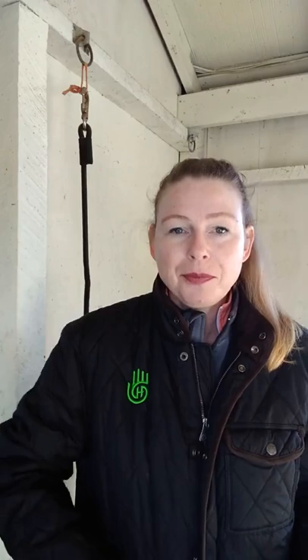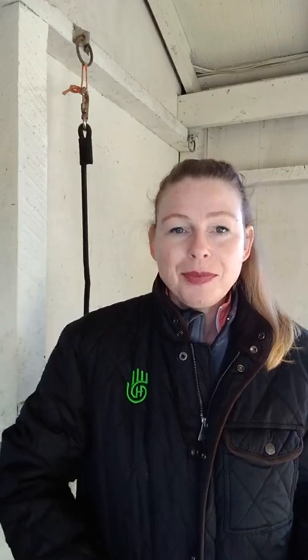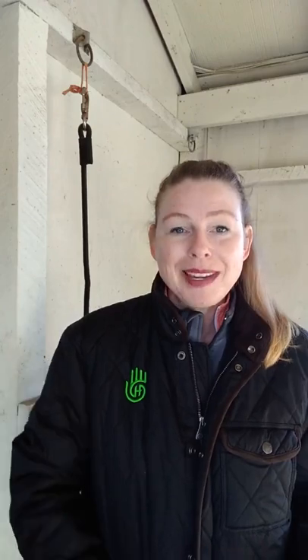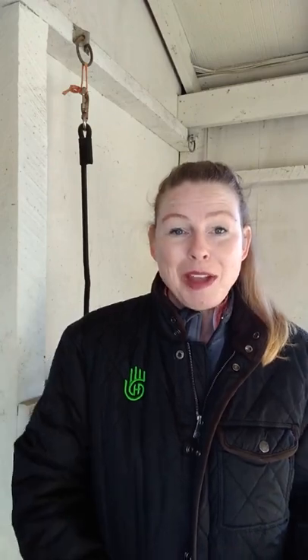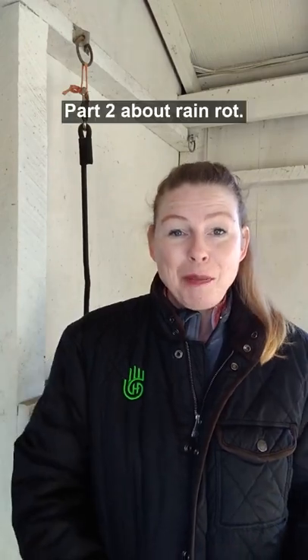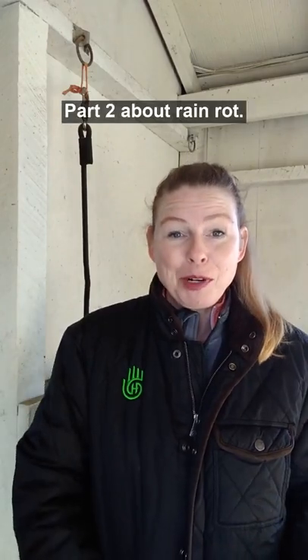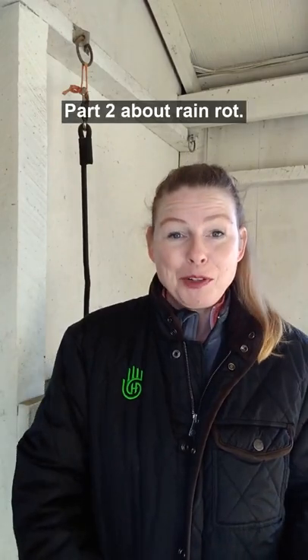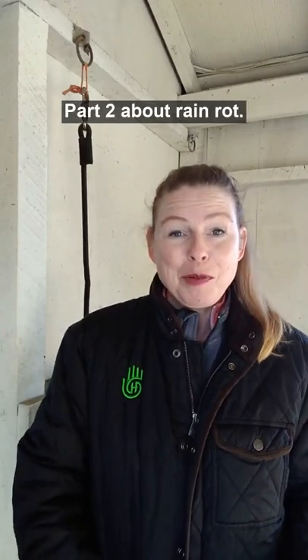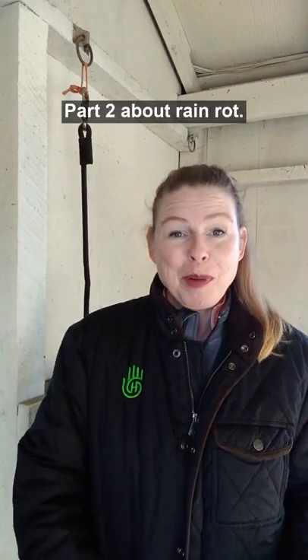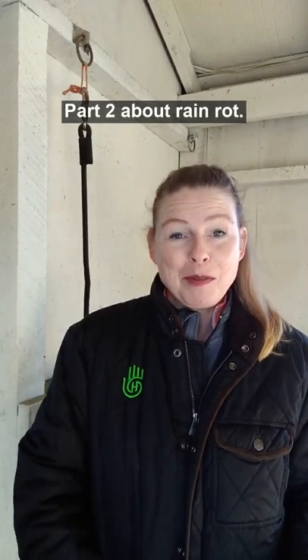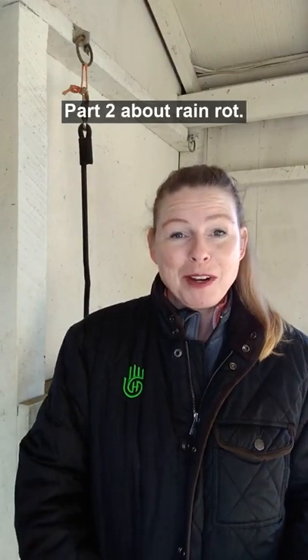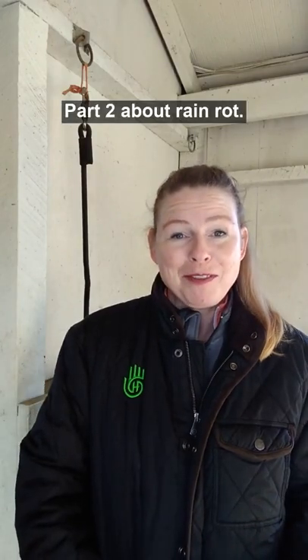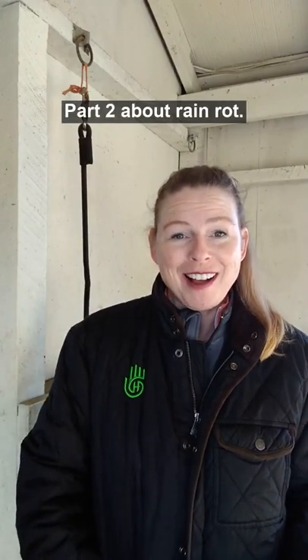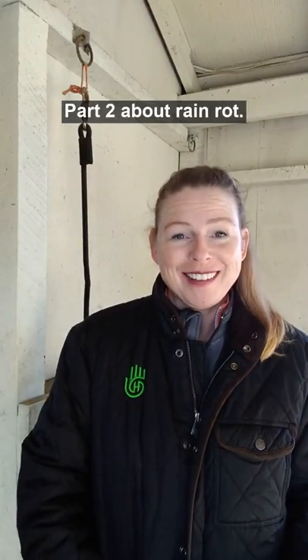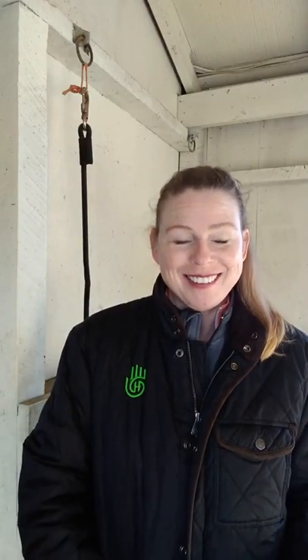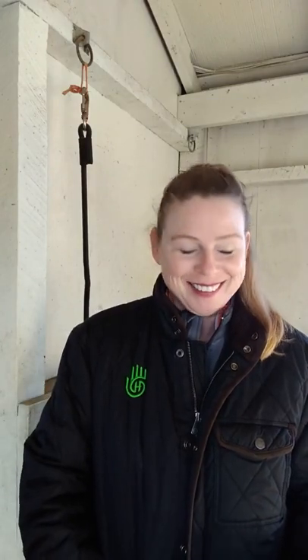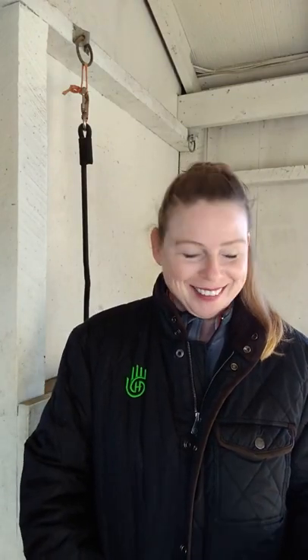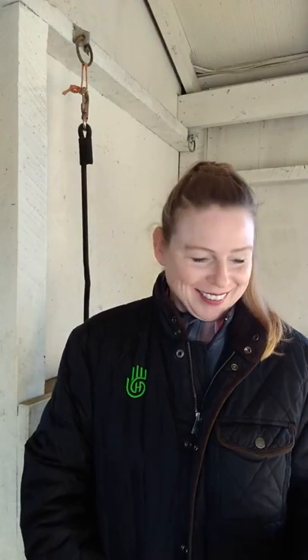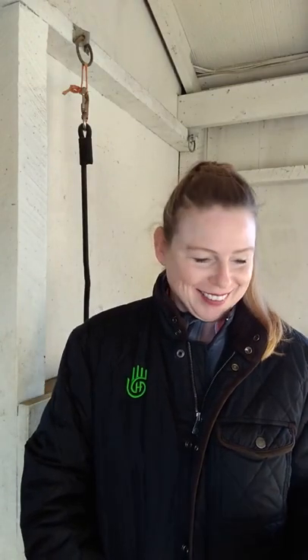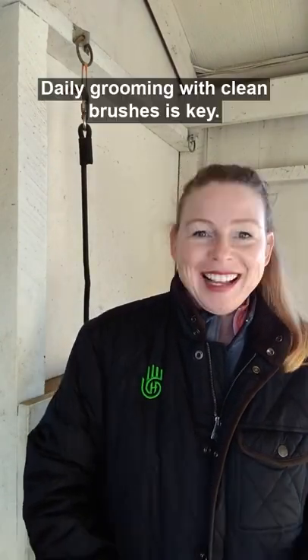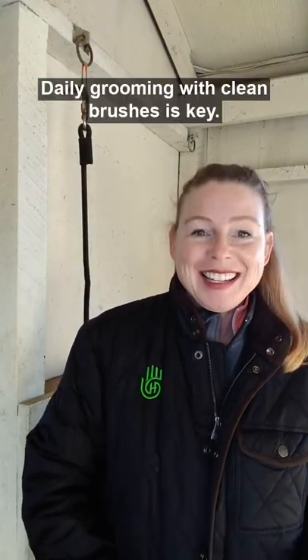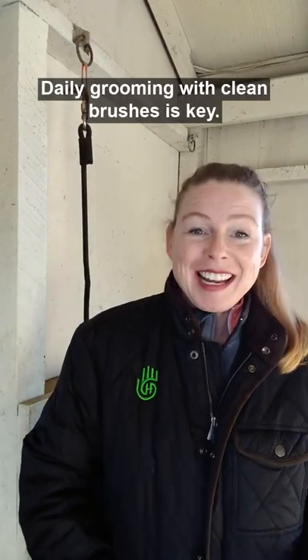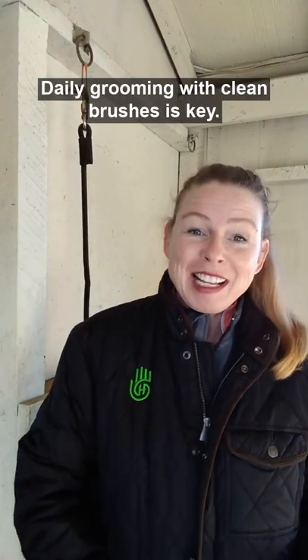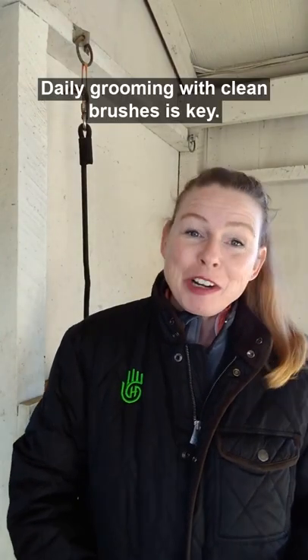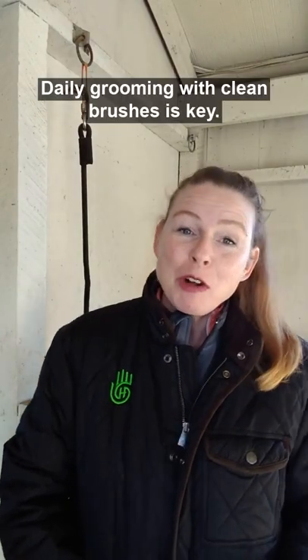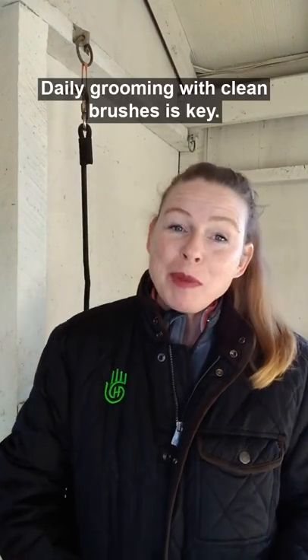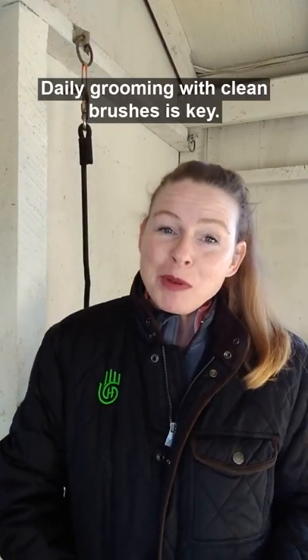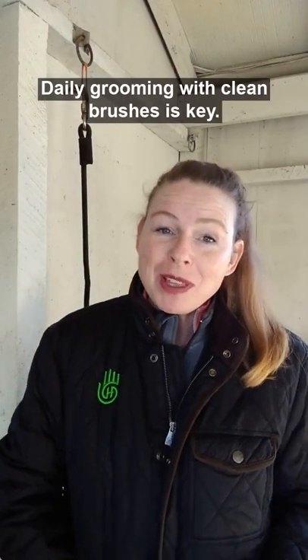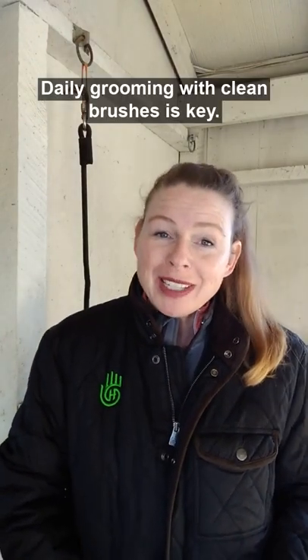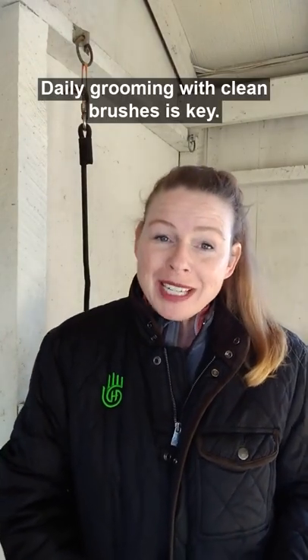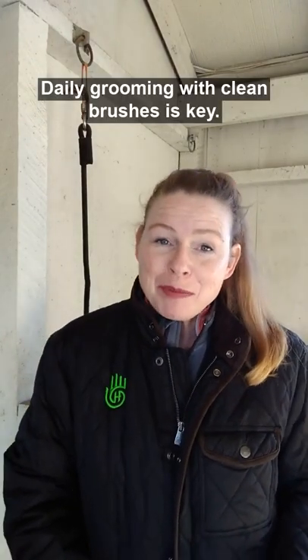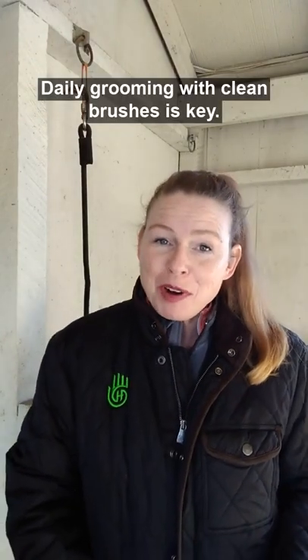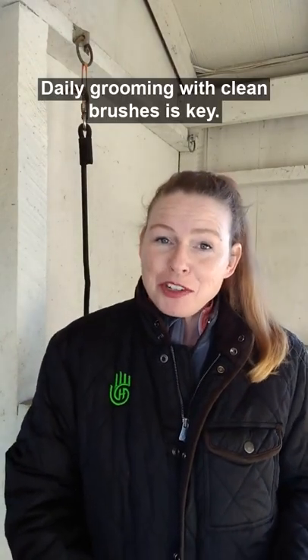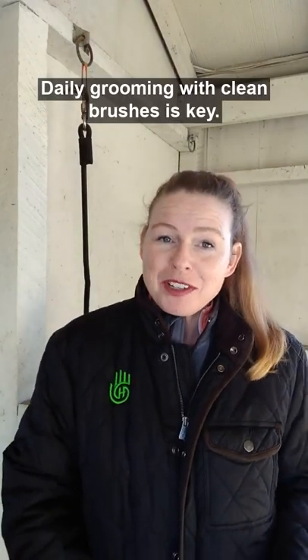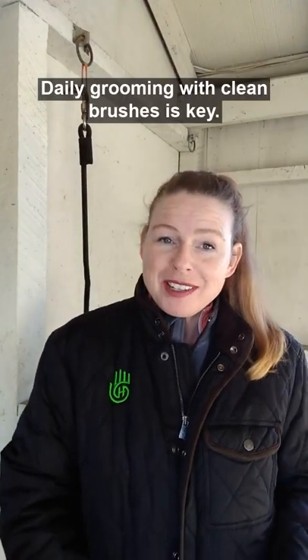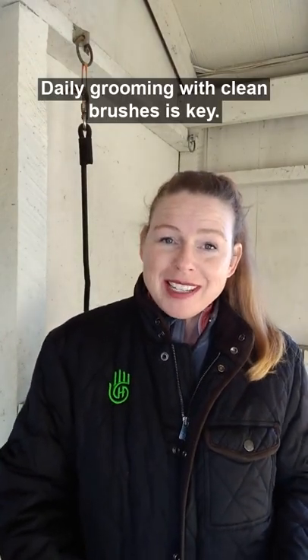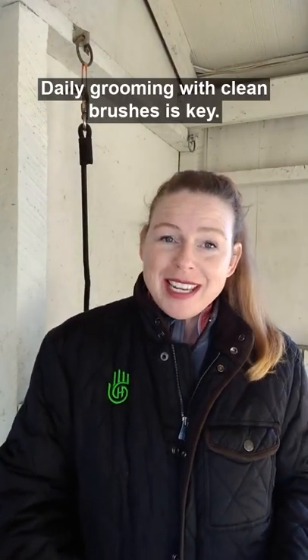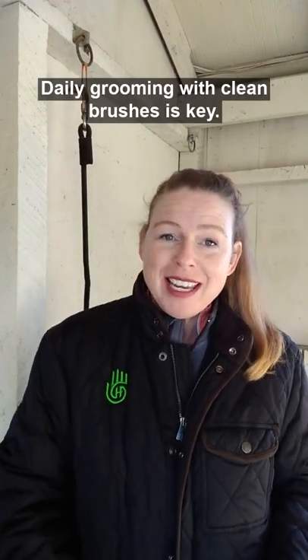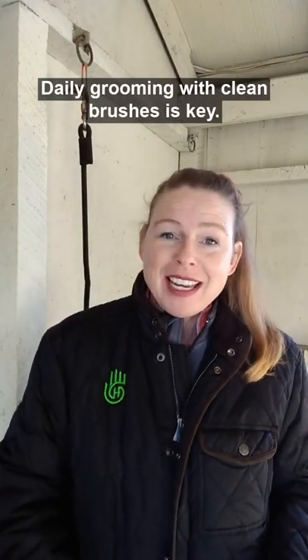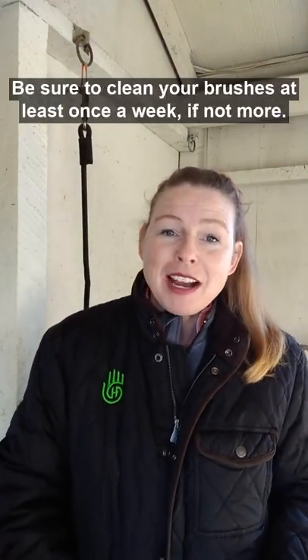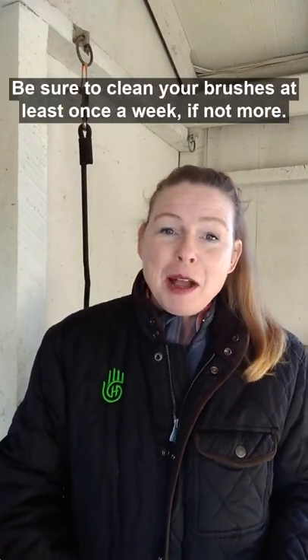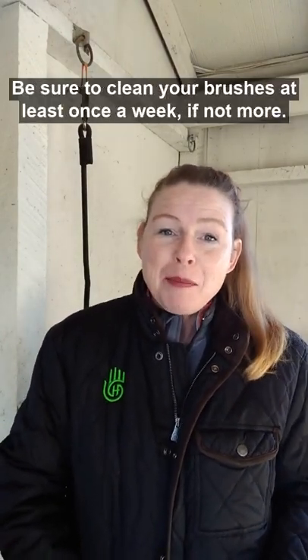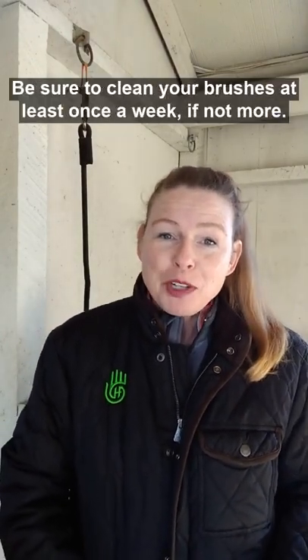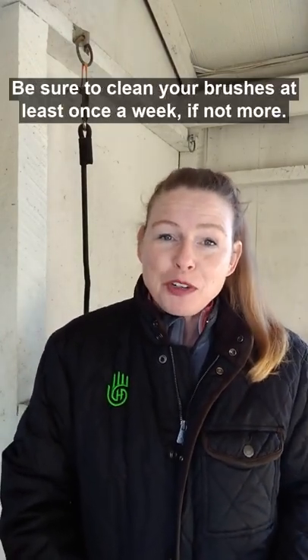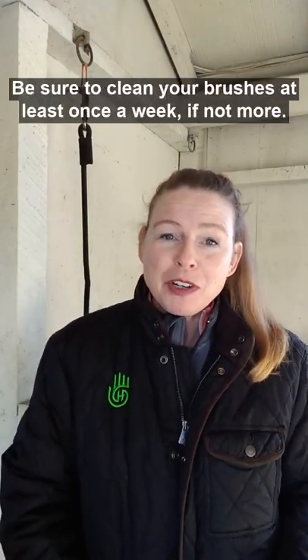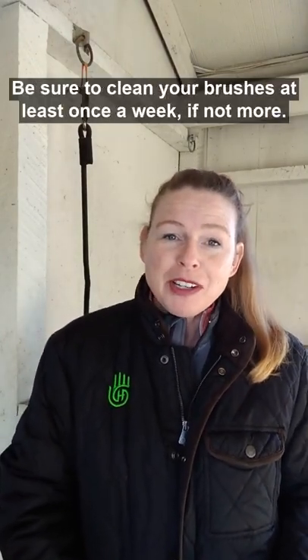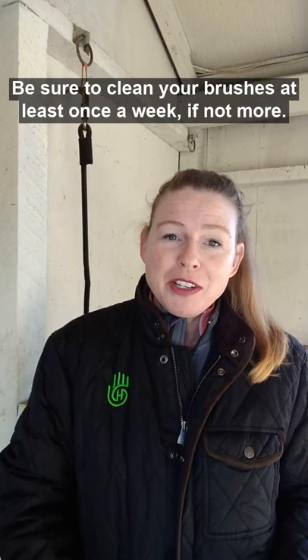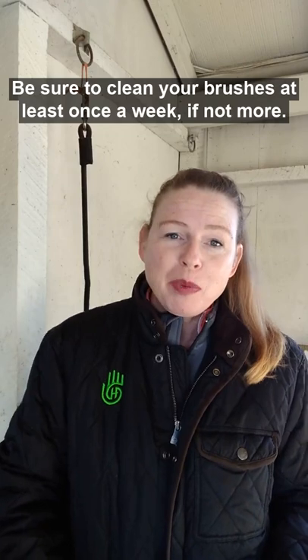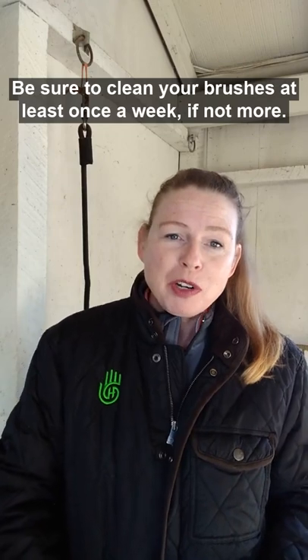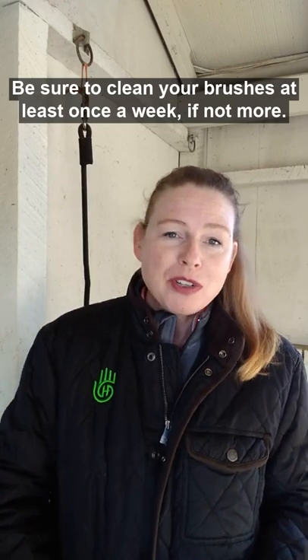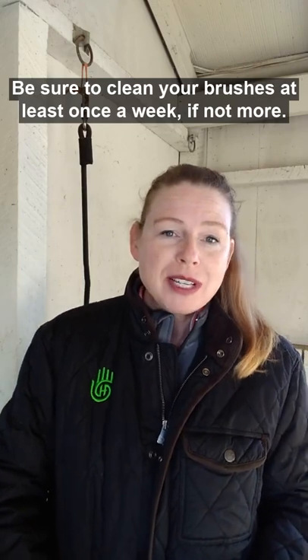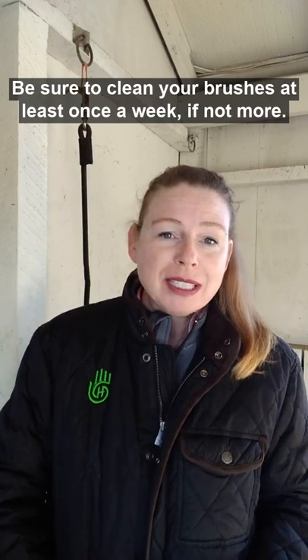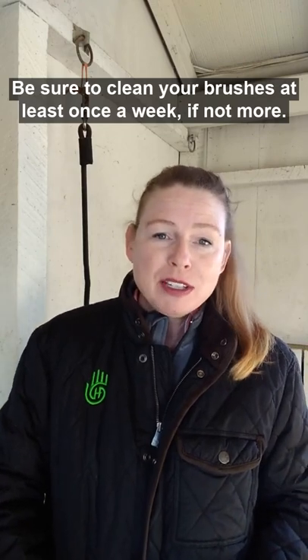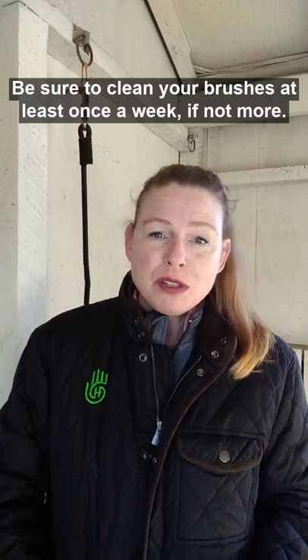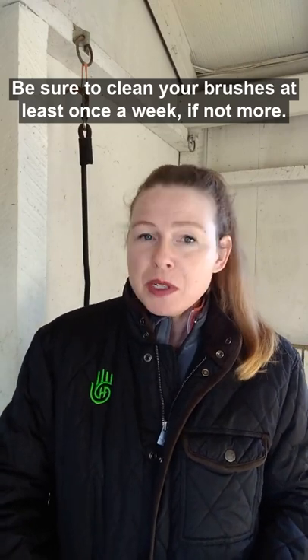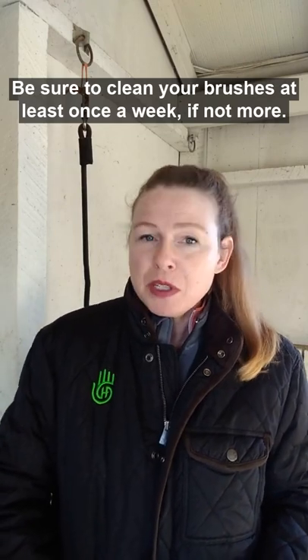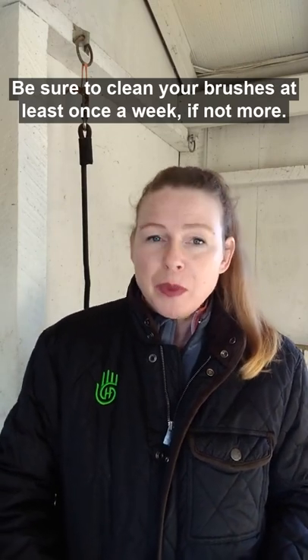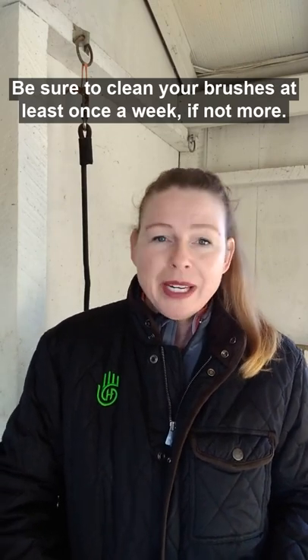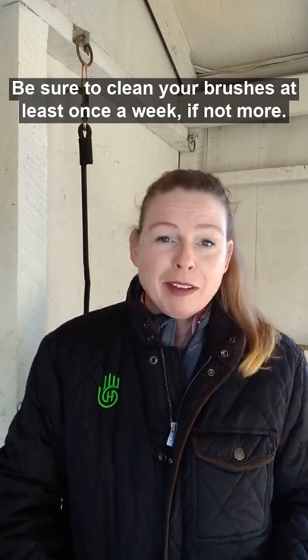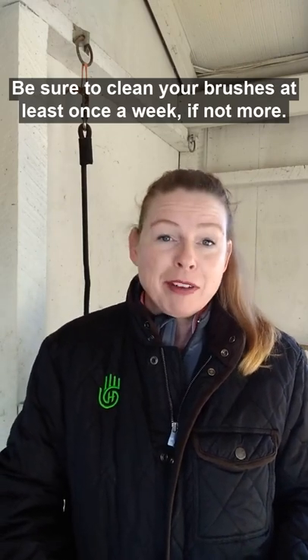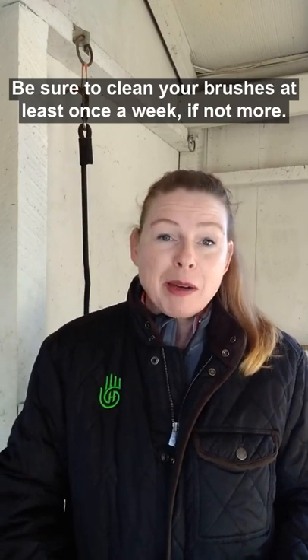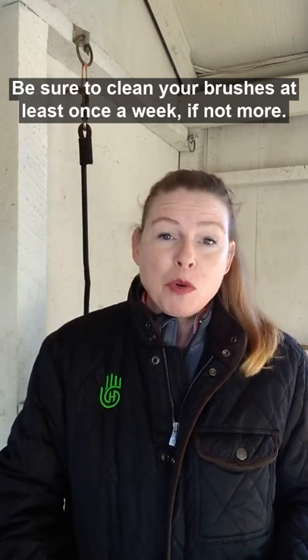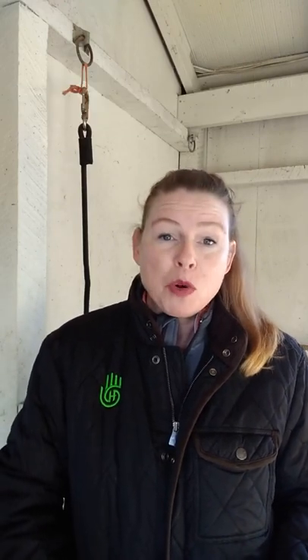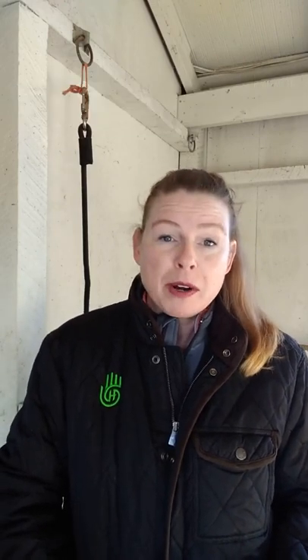Part two about rain rot. Daily grooming with clean brushes is key. Be sure to clean your brushes at least once a week, if not more.